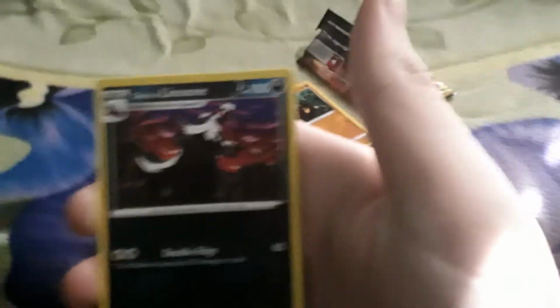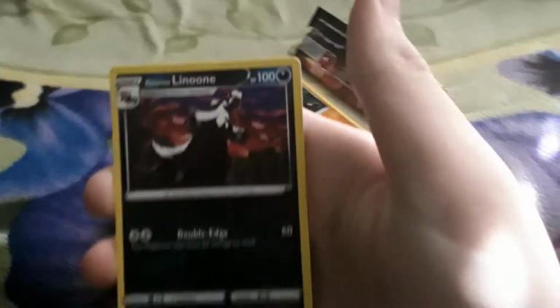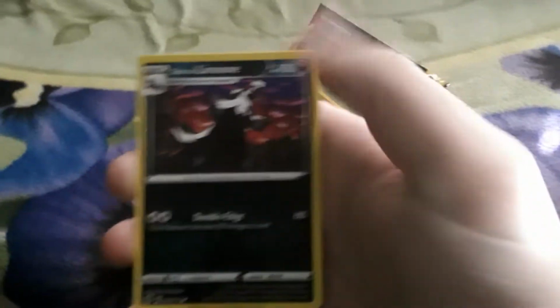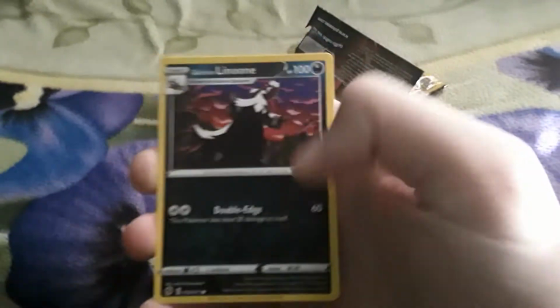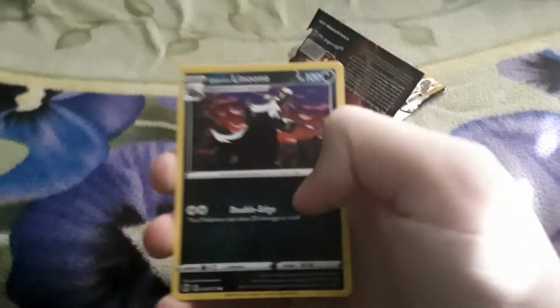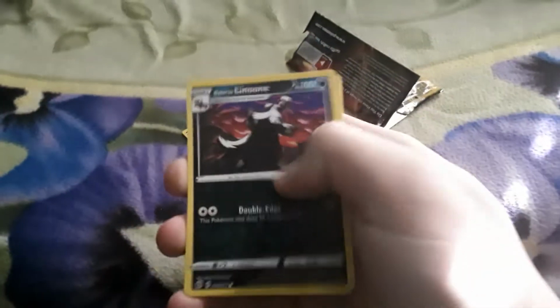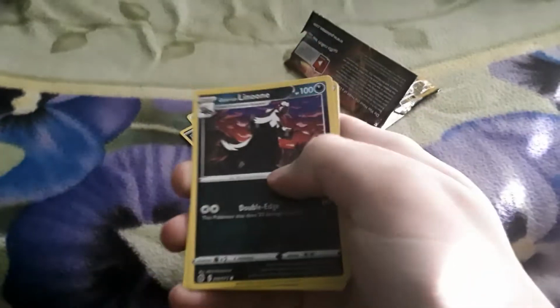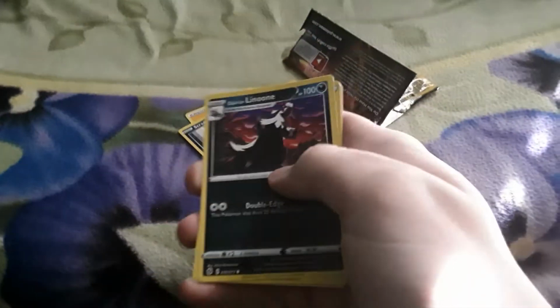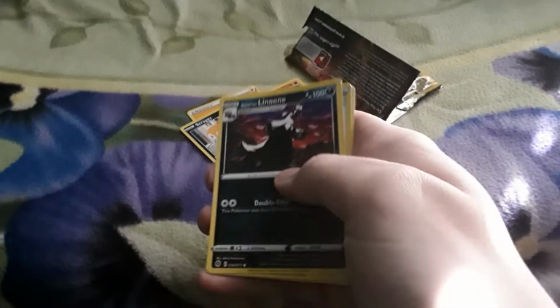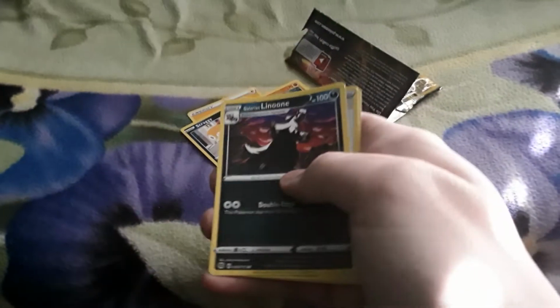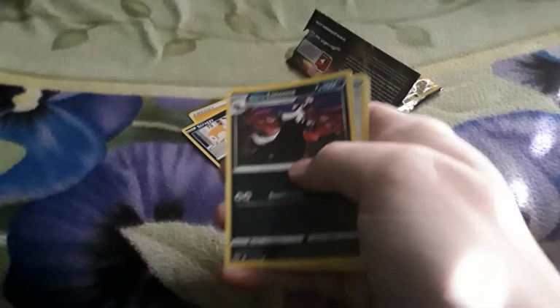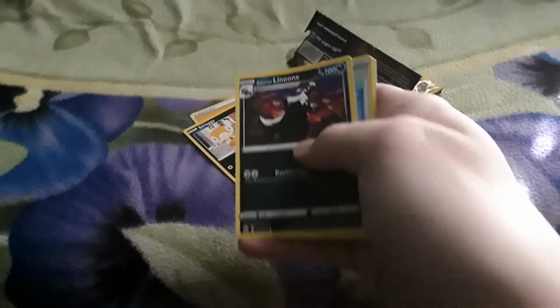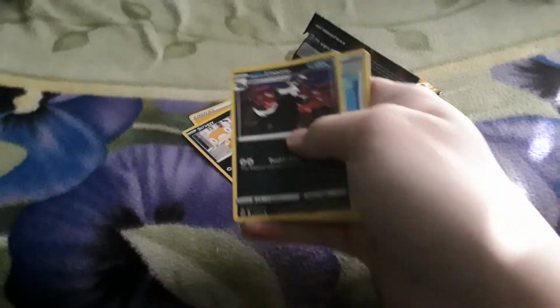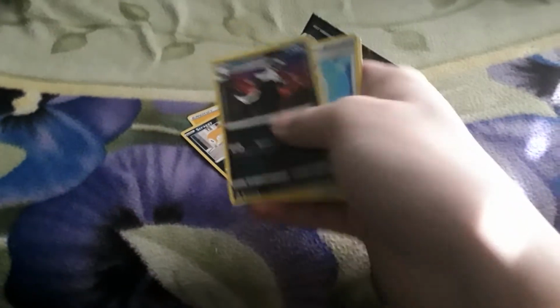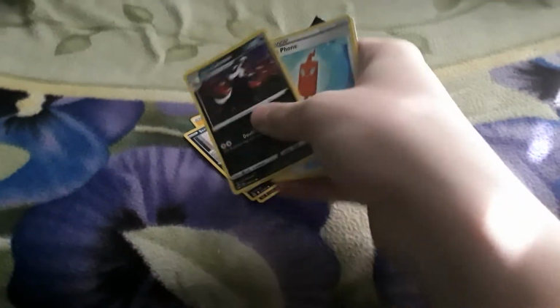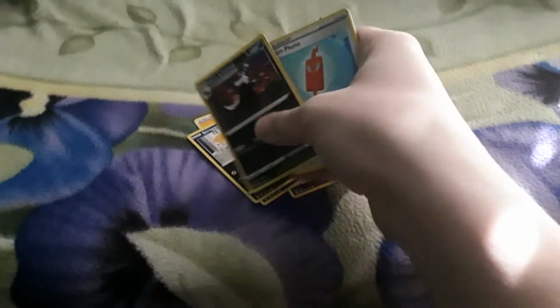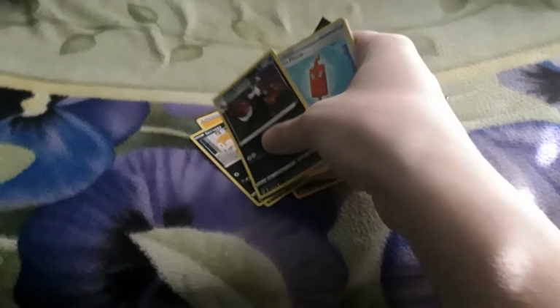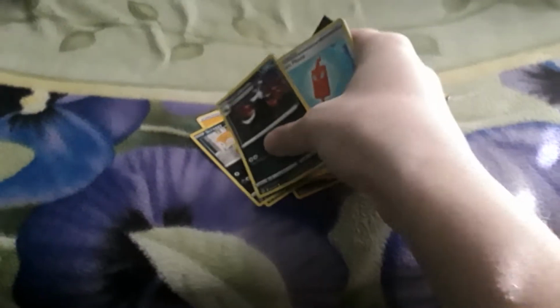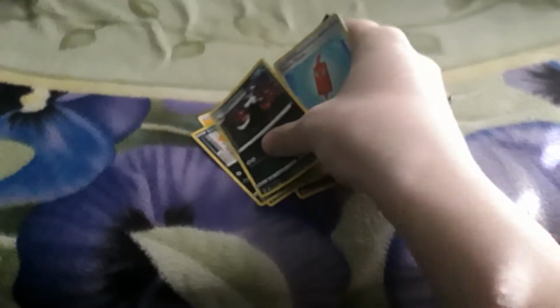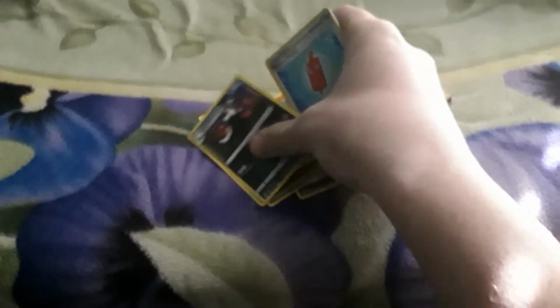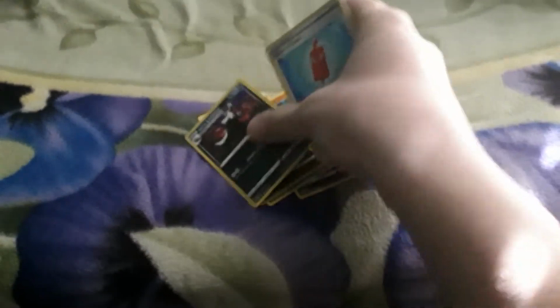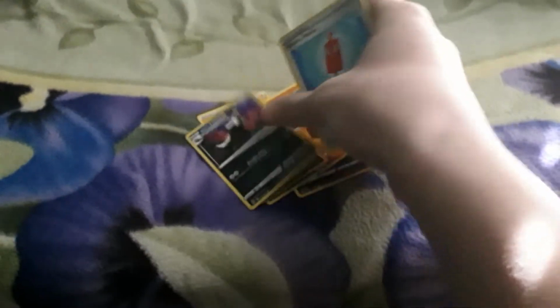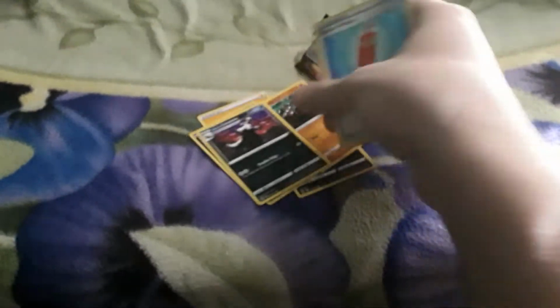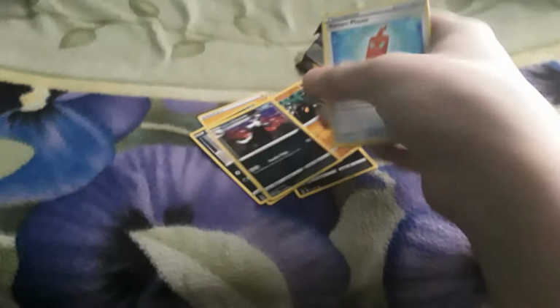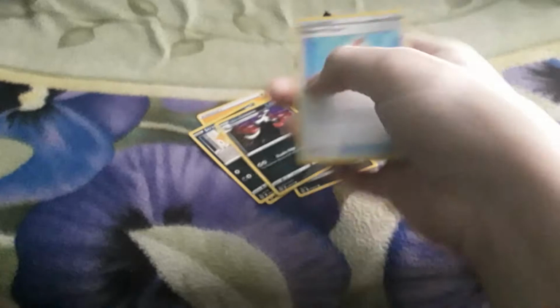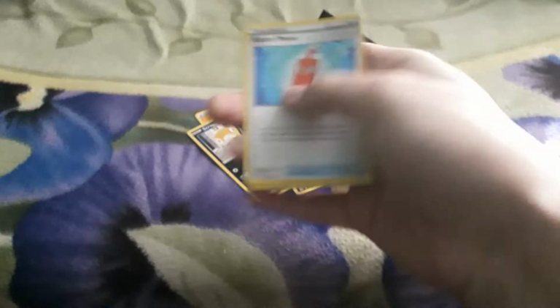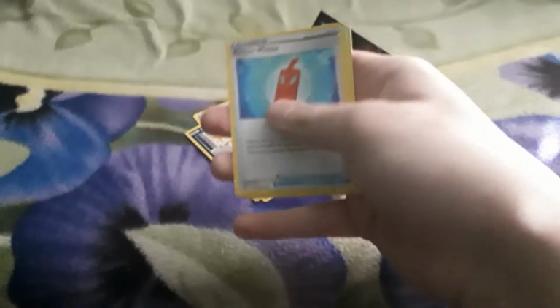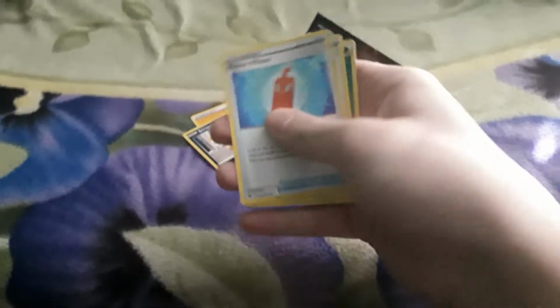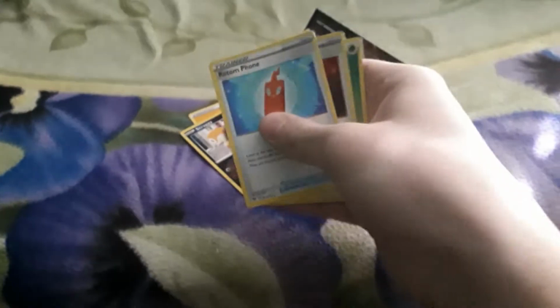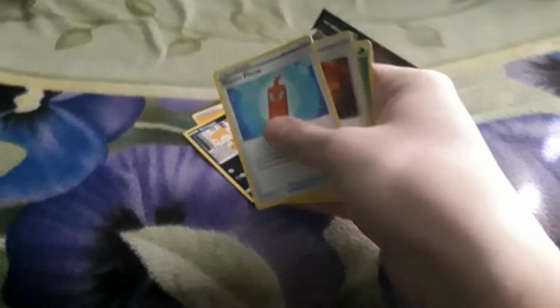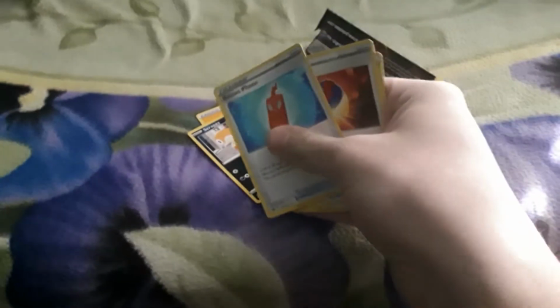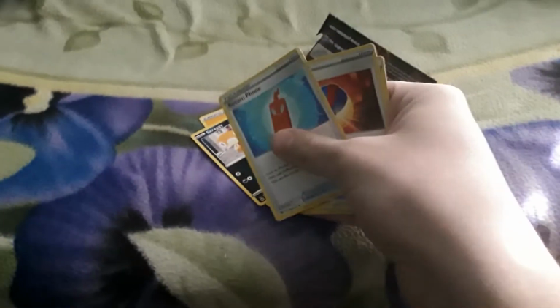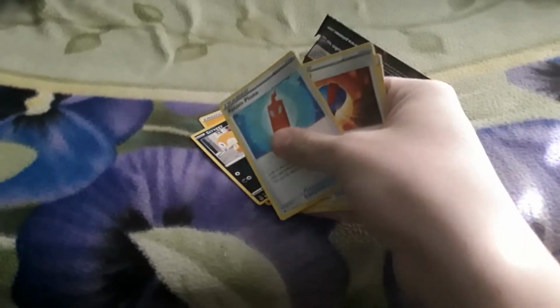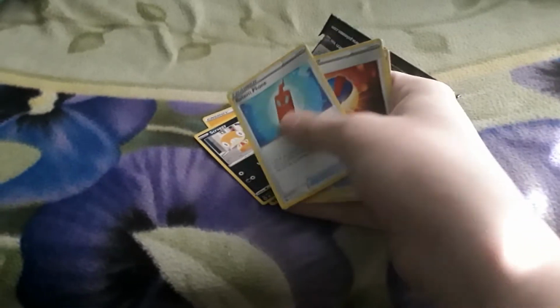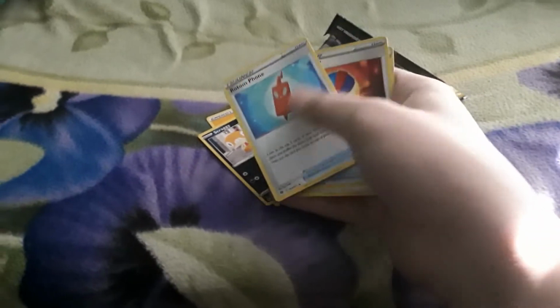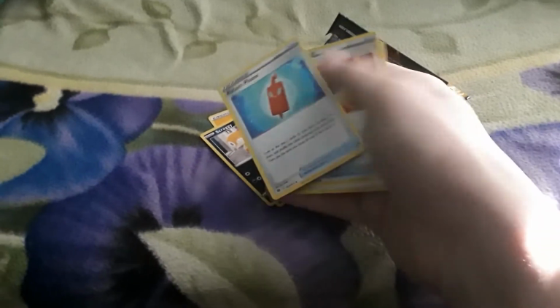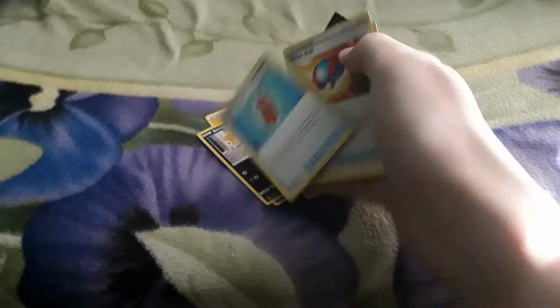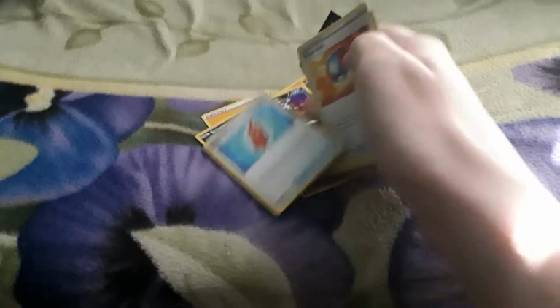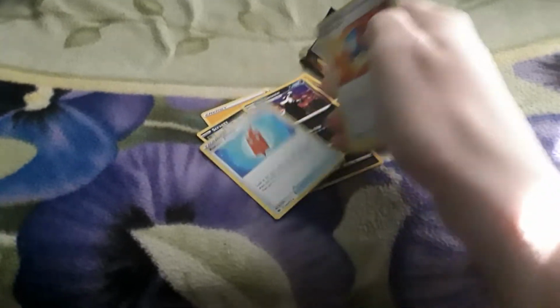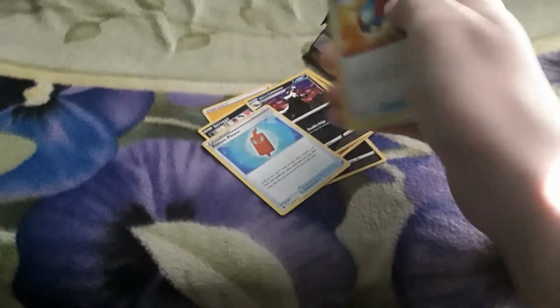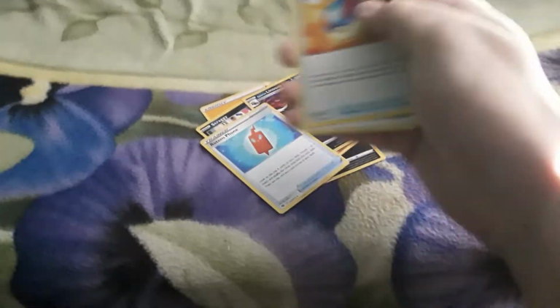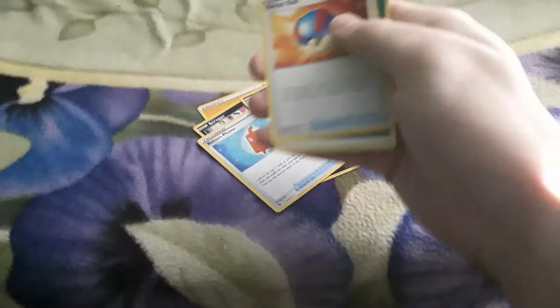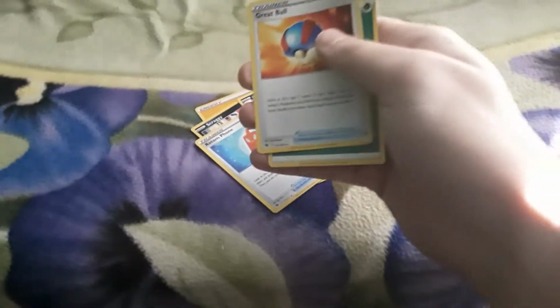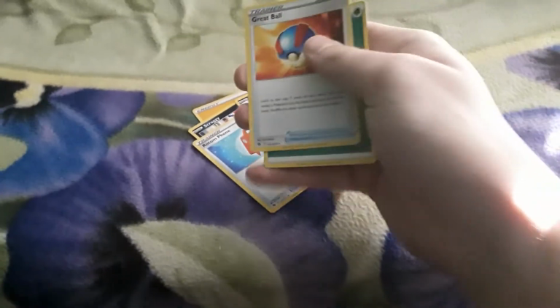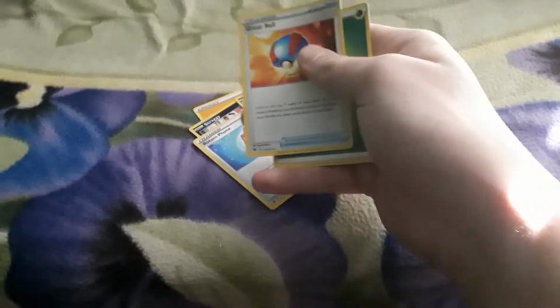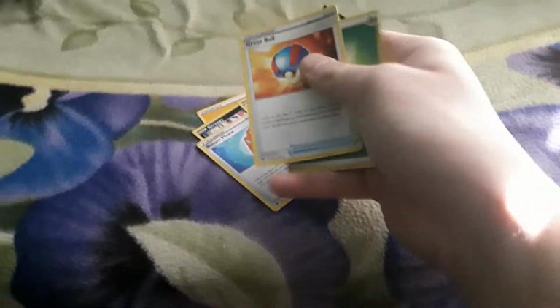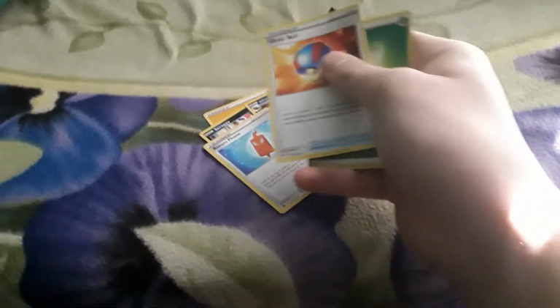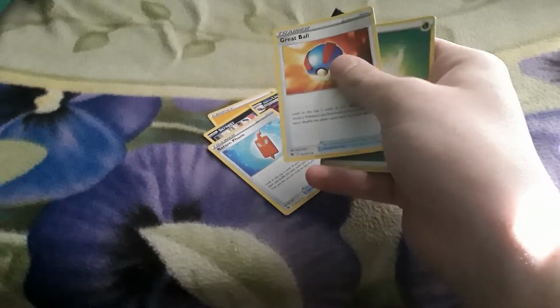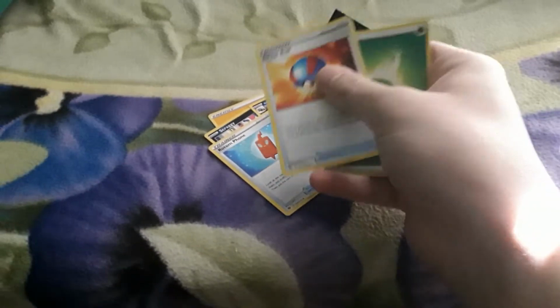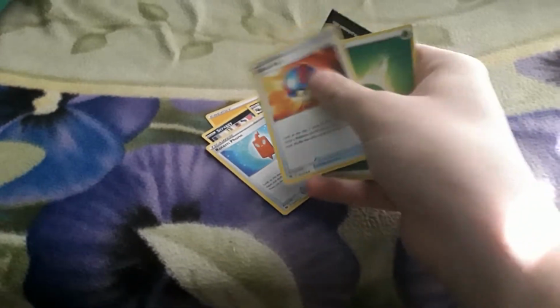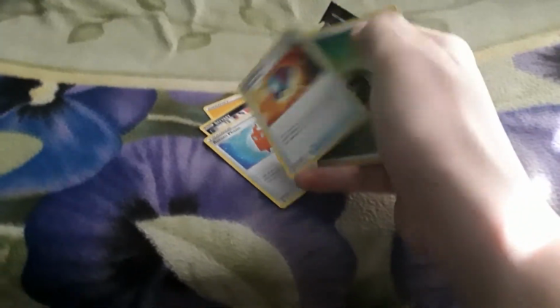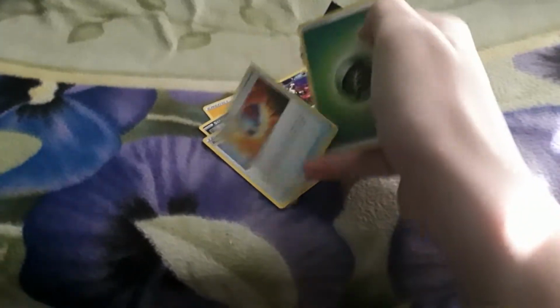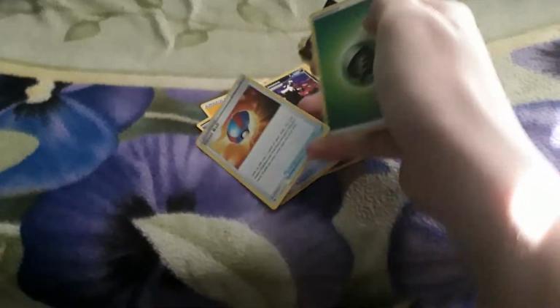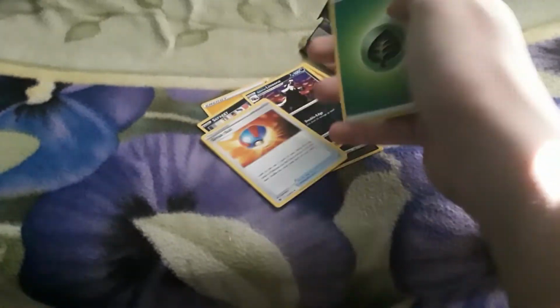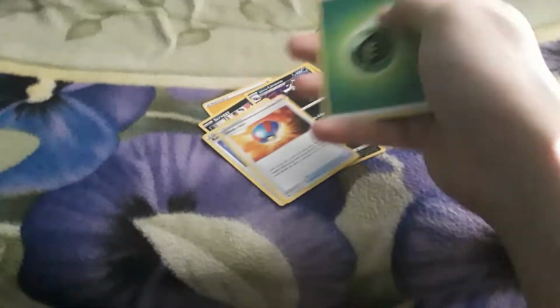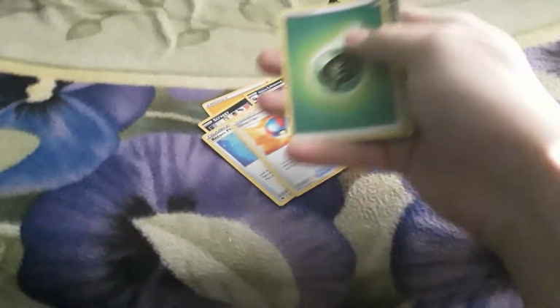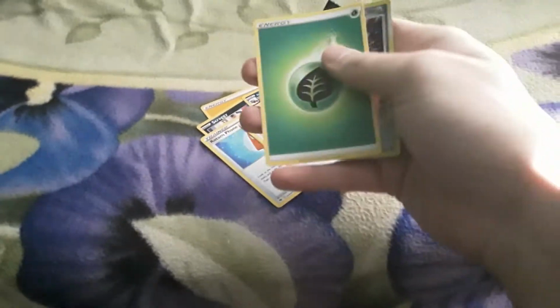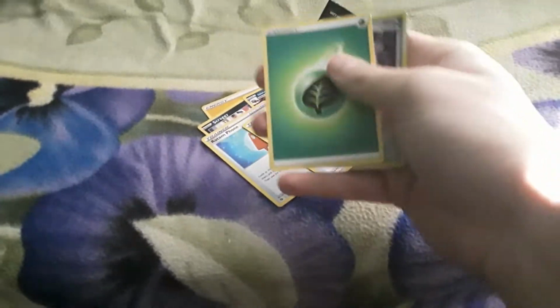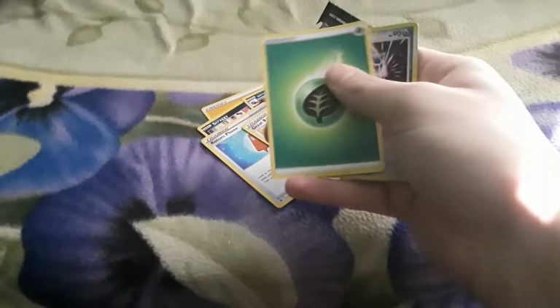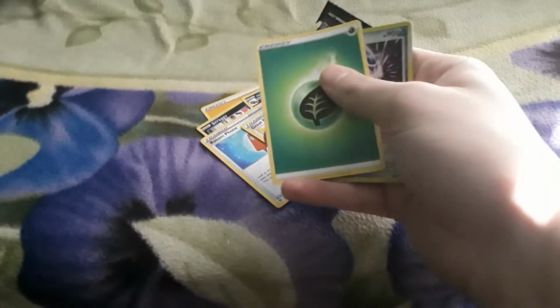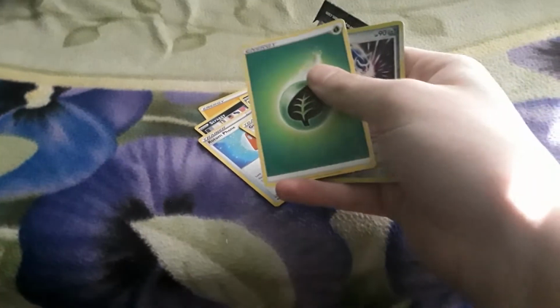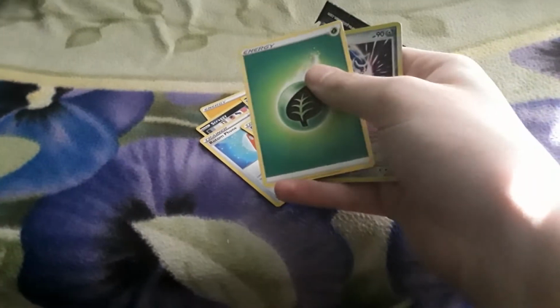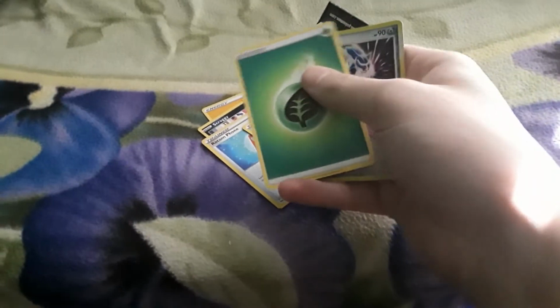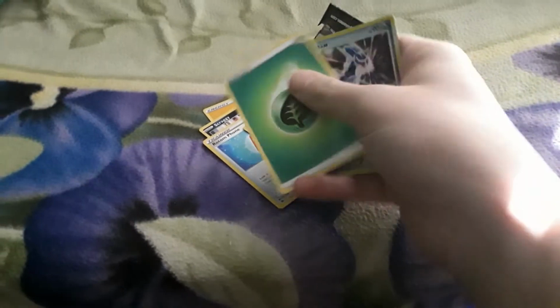Oh, that looks pretty nice, actually. That's not very rare at all. Pokeball, I already have a bunch of these. Grass energy.